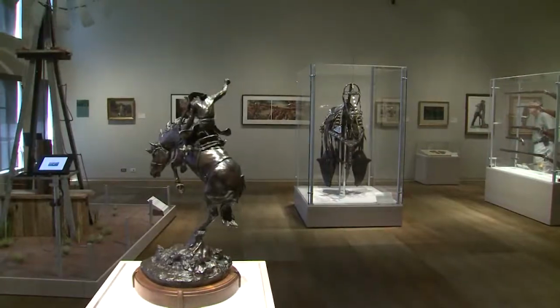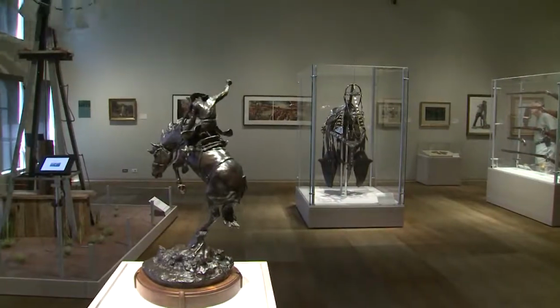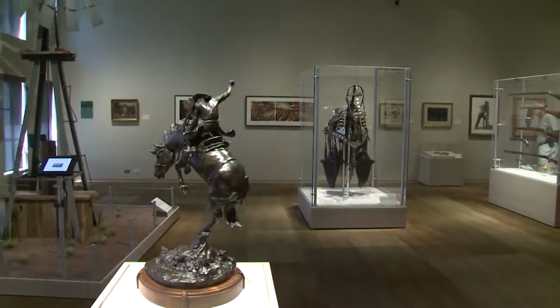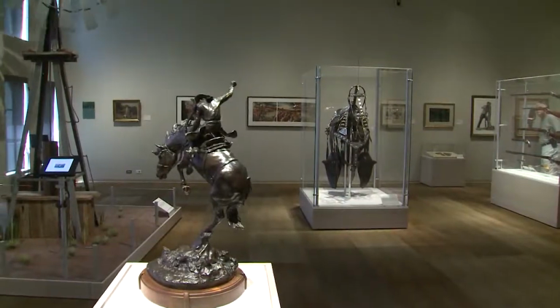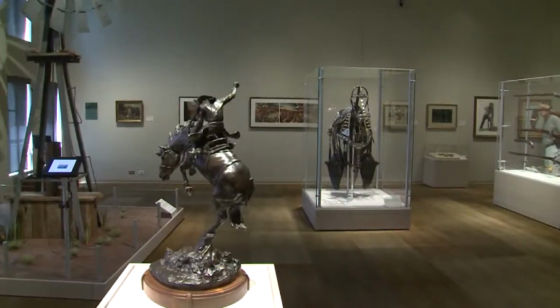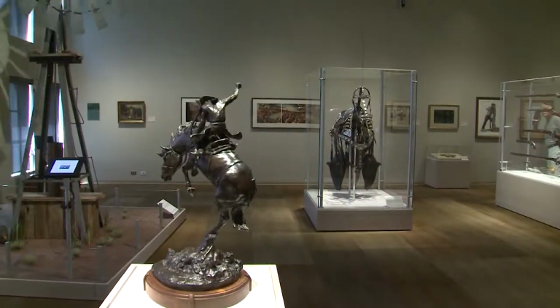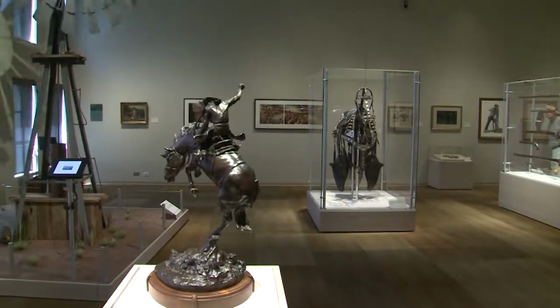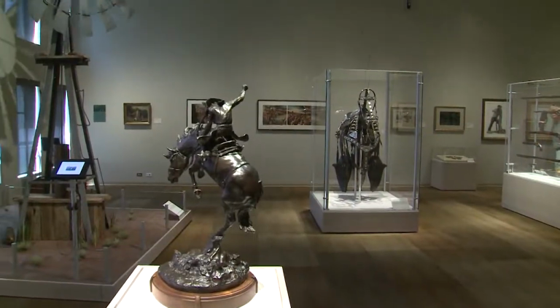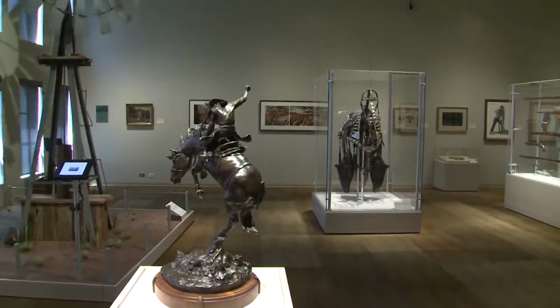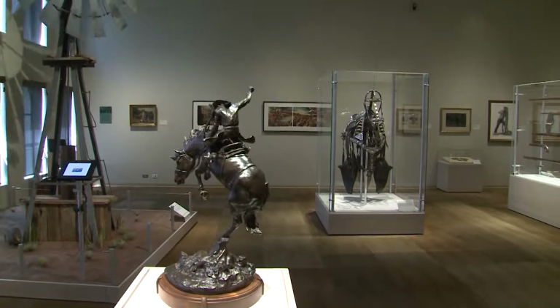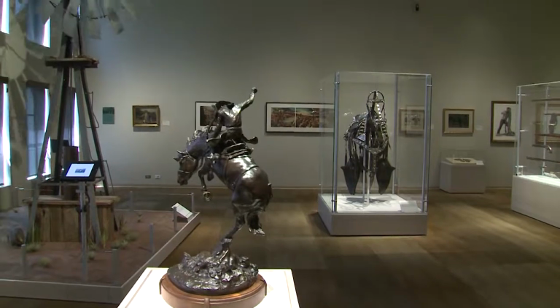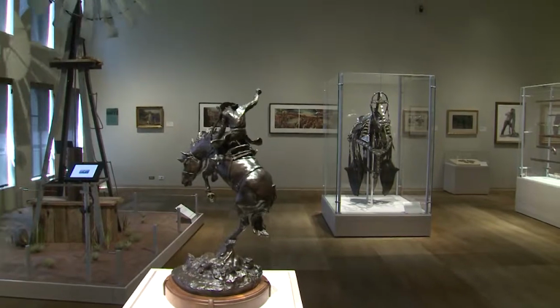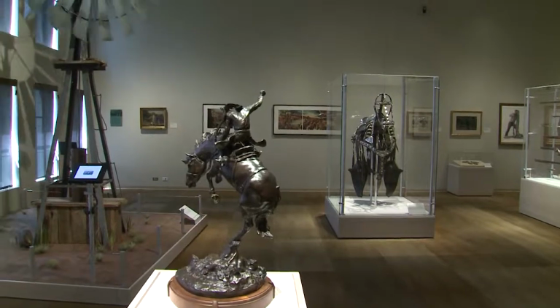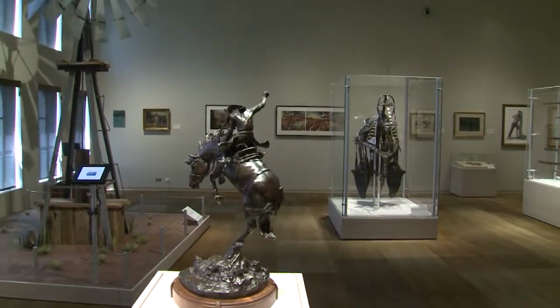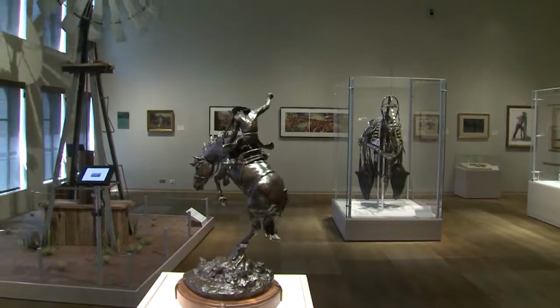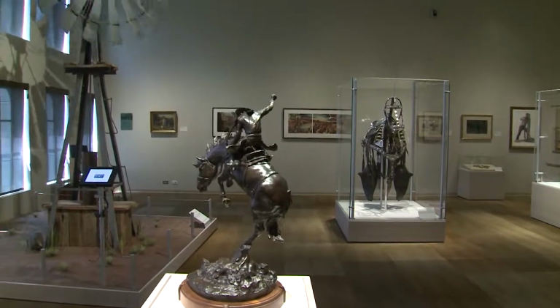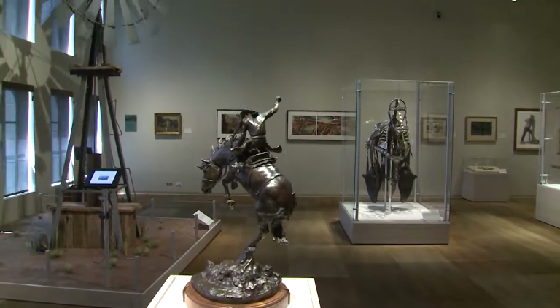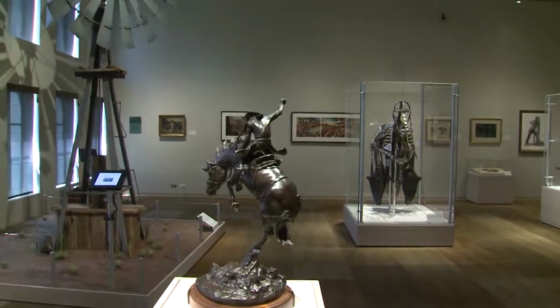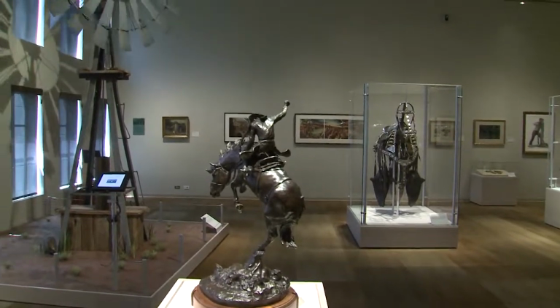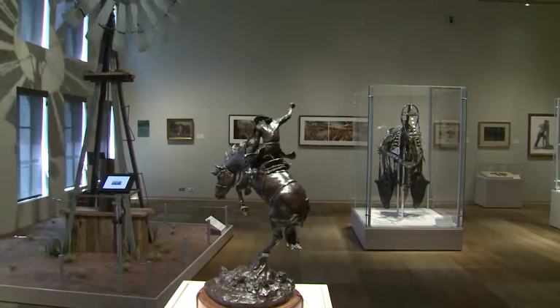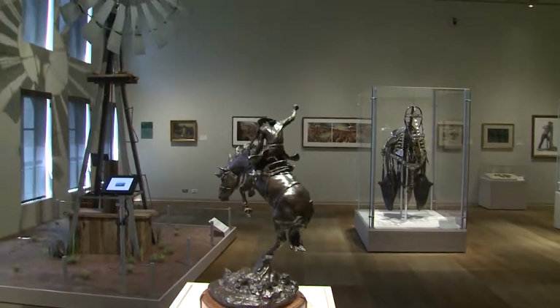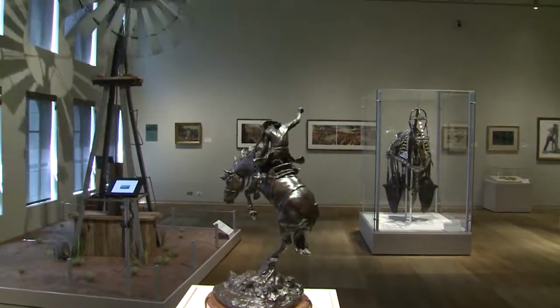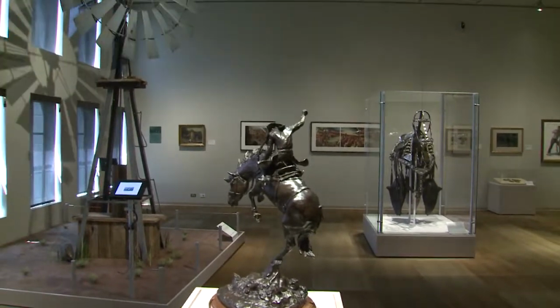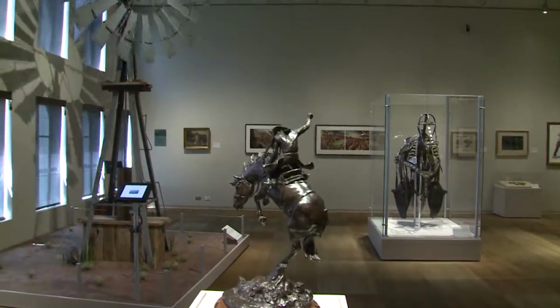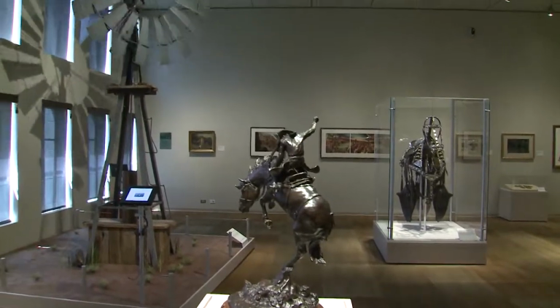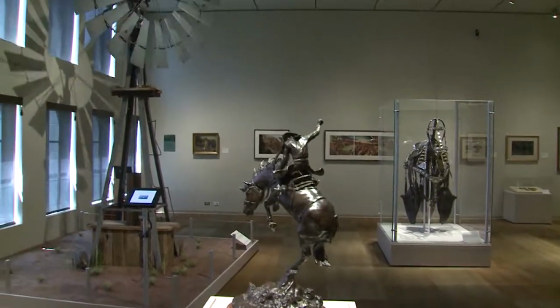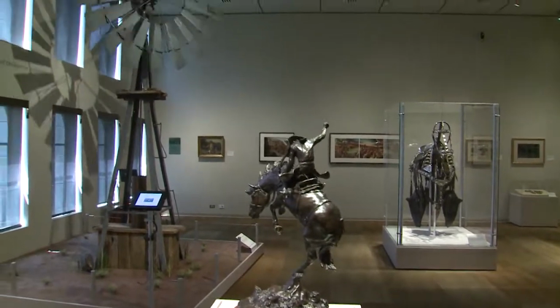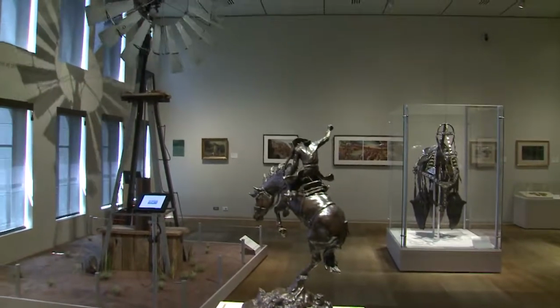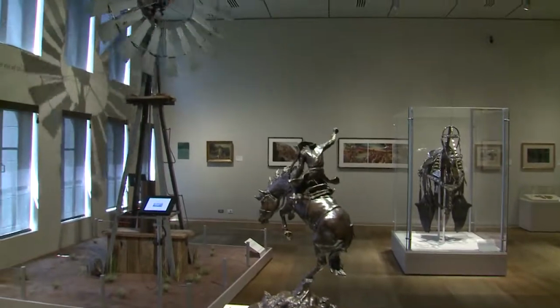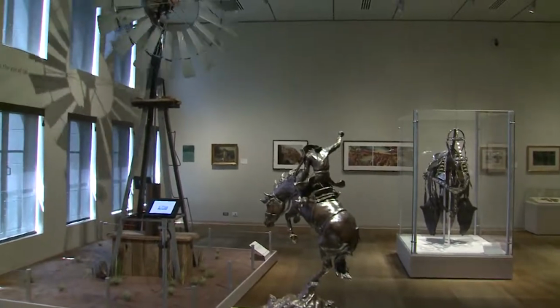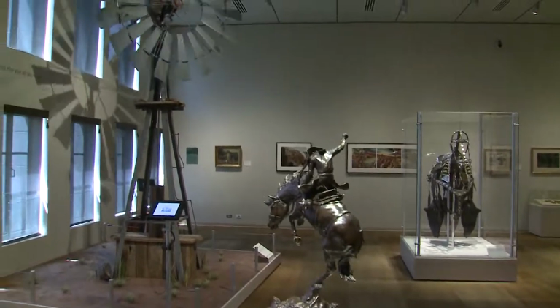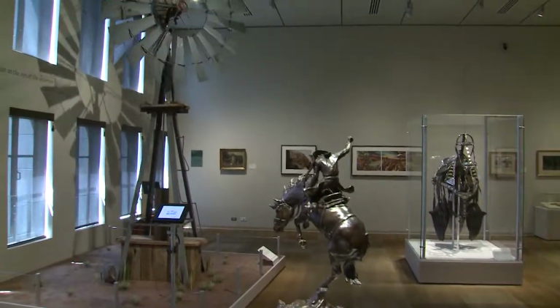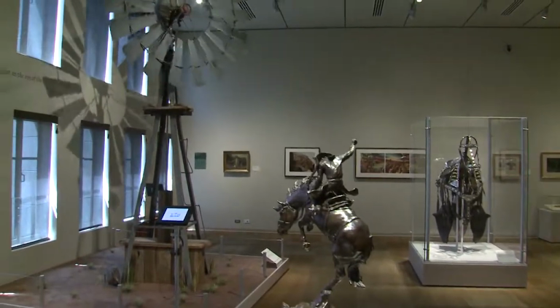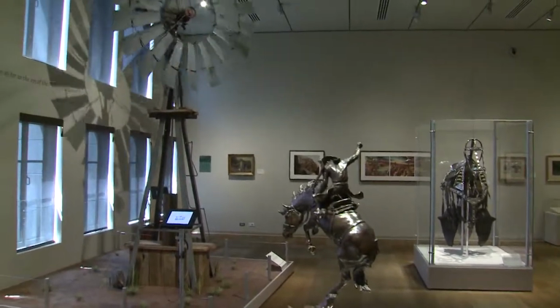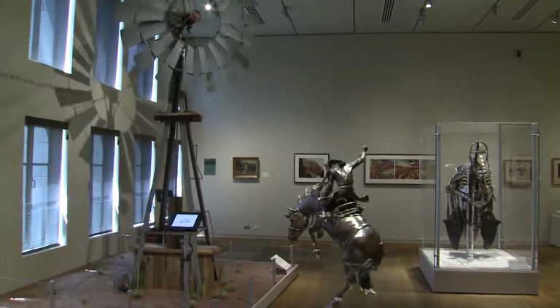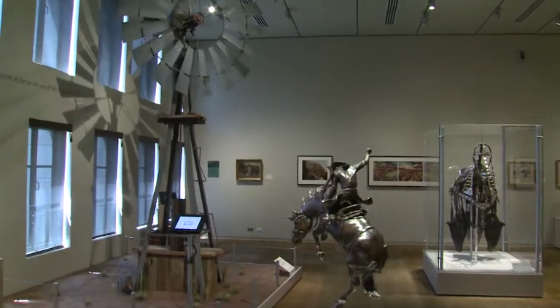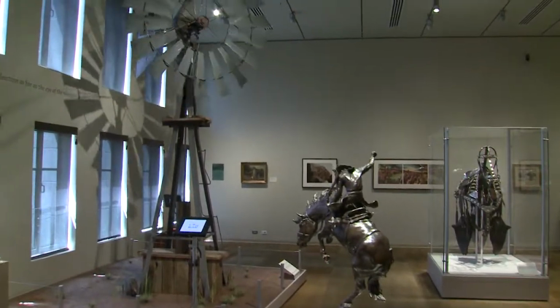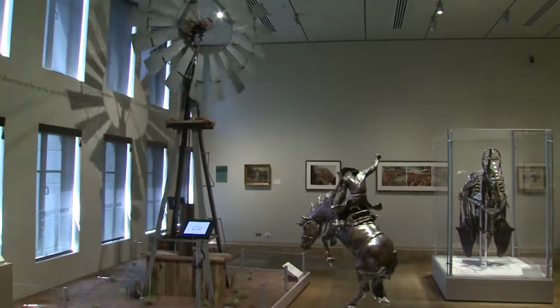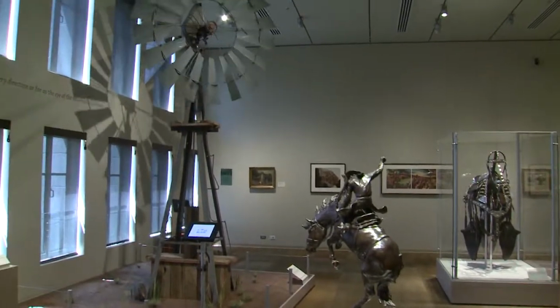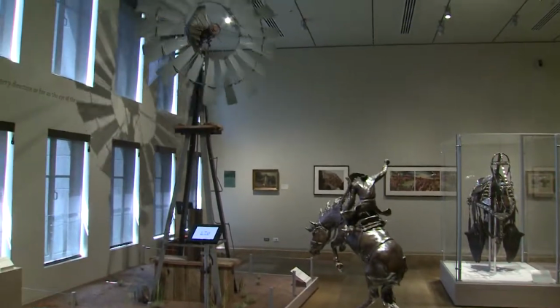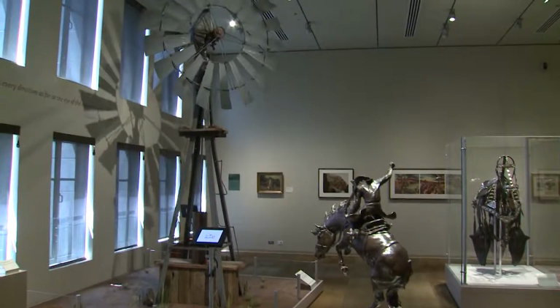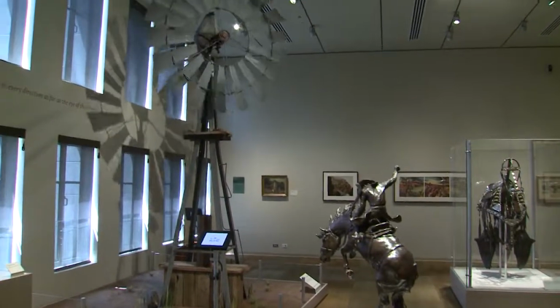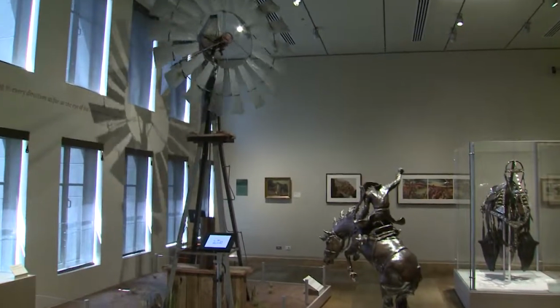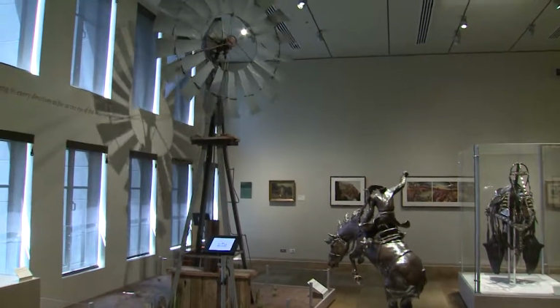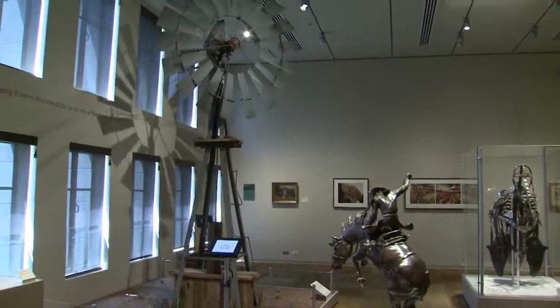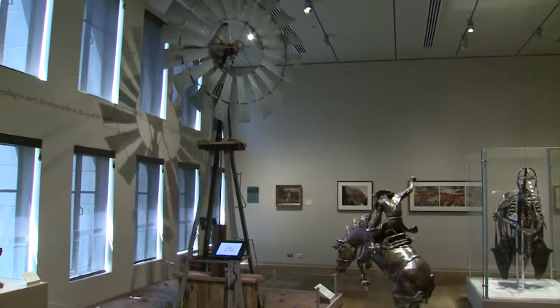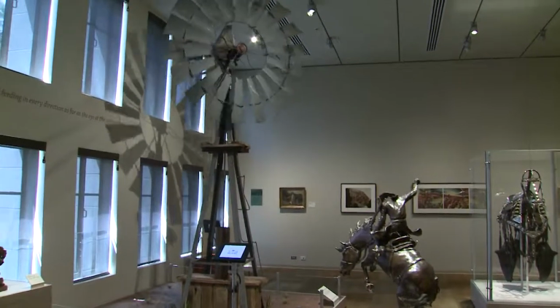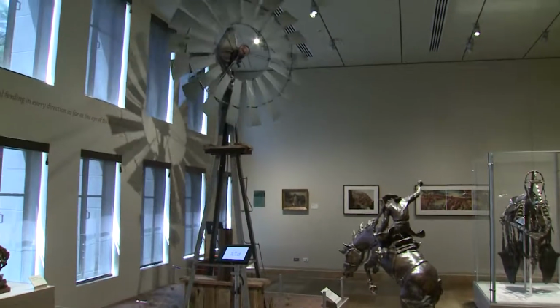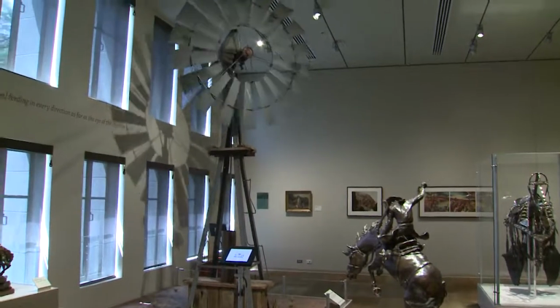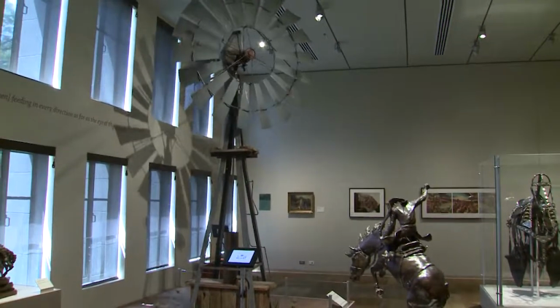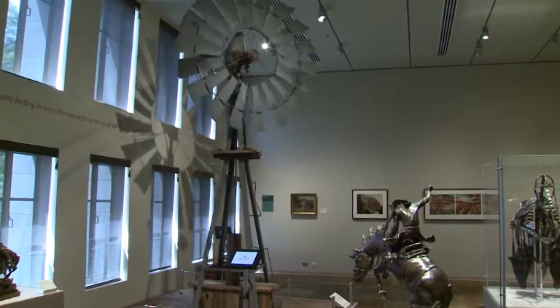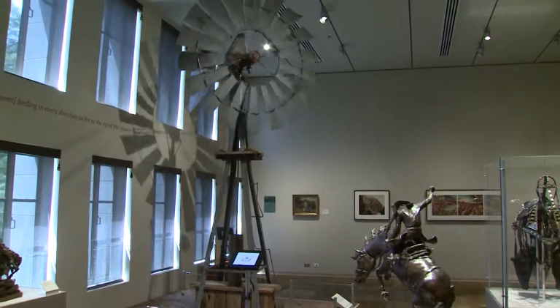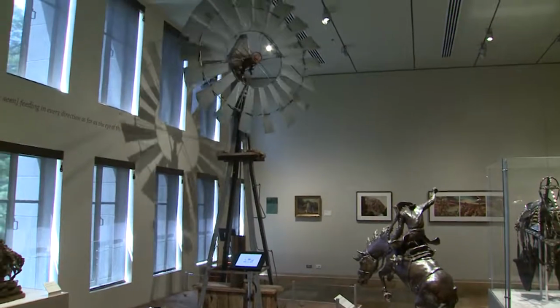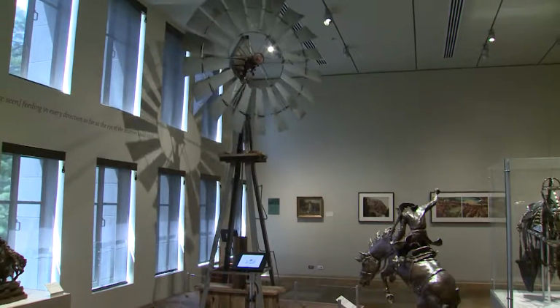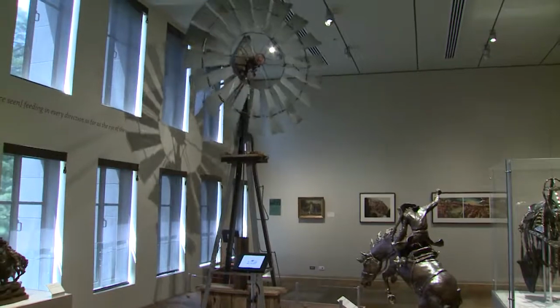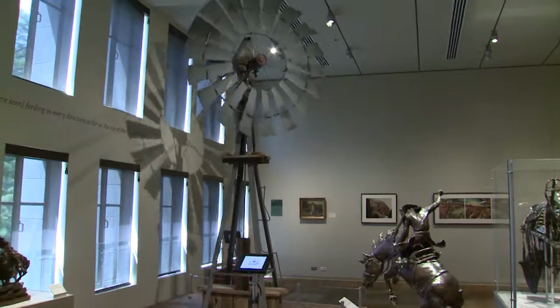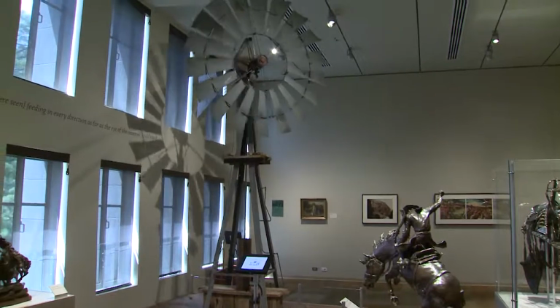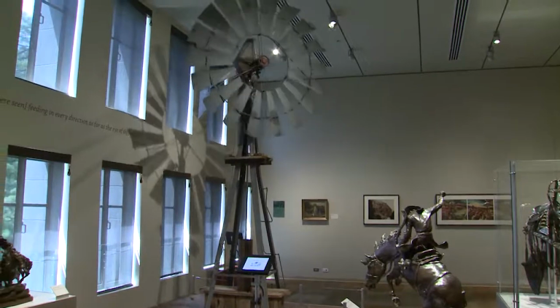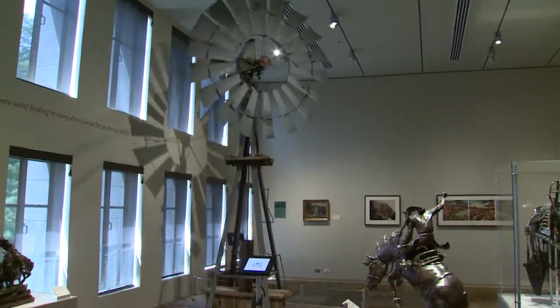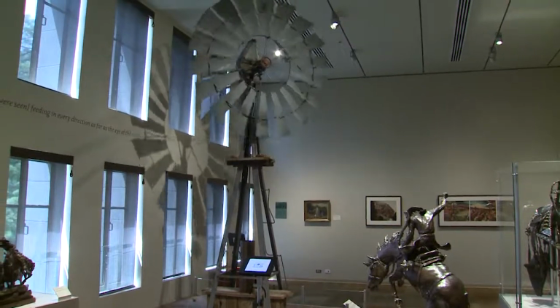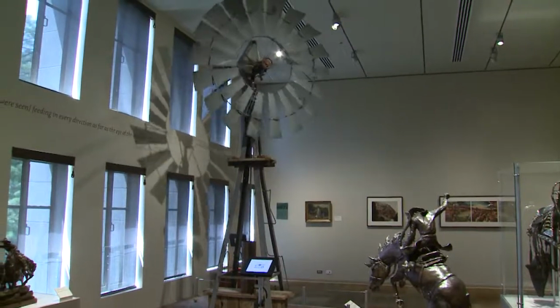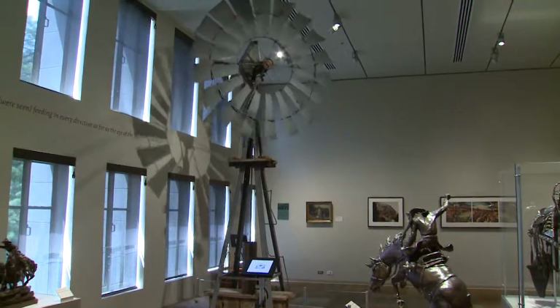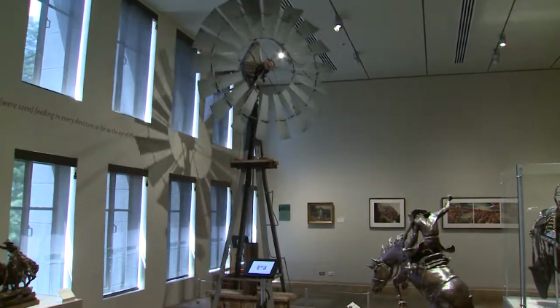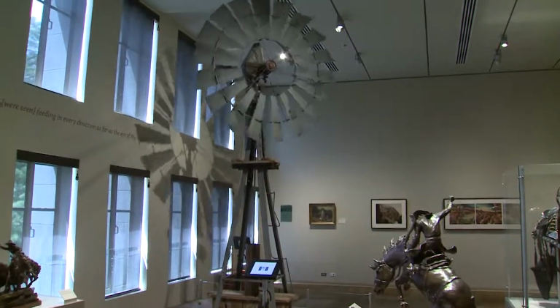Reporting from the Briscoe Western Art Museum in San Antonio, Texas, I'm Lai Nordlund for NCBA's Cattlemen to Cattlemen.